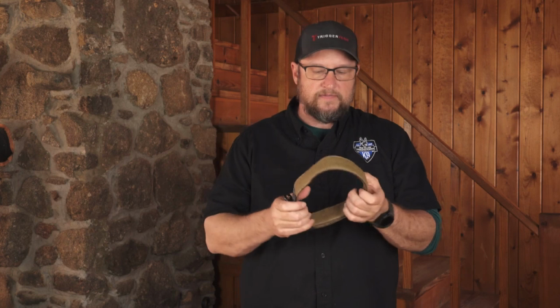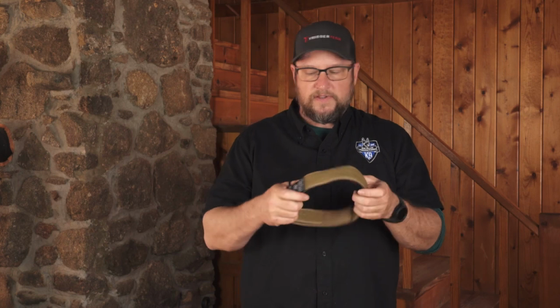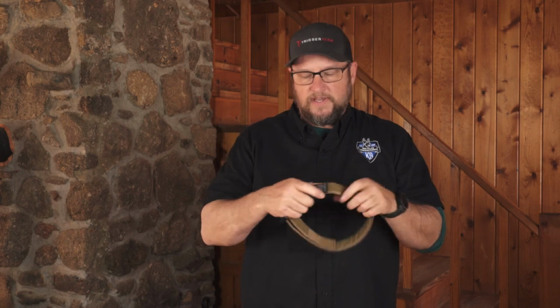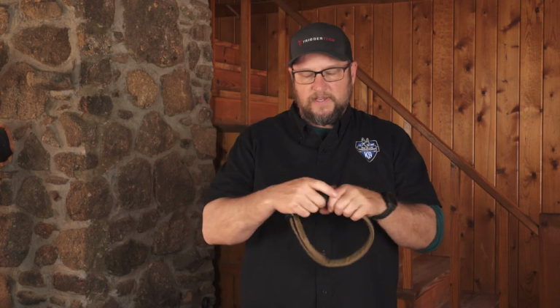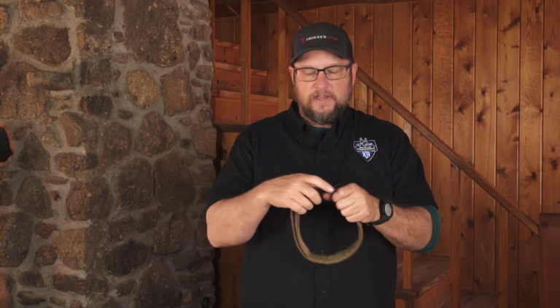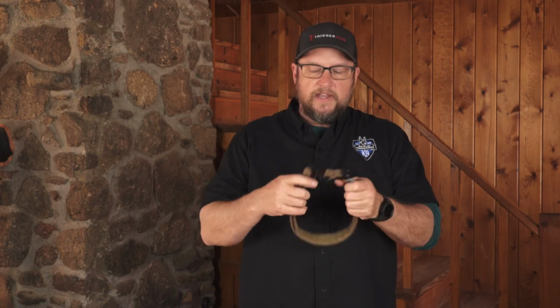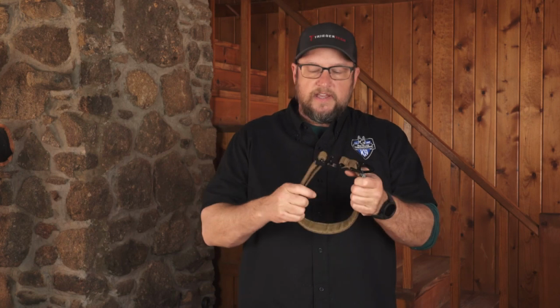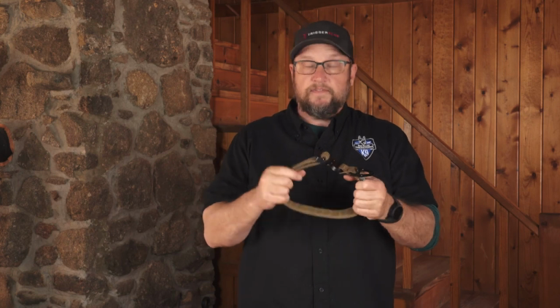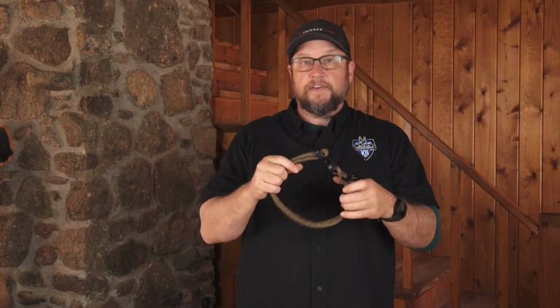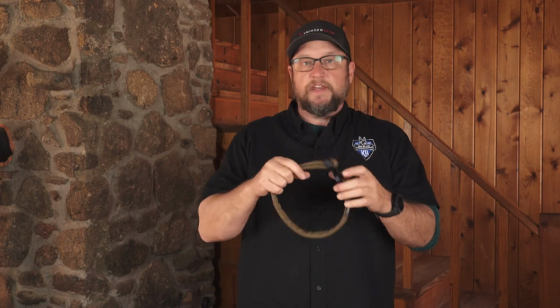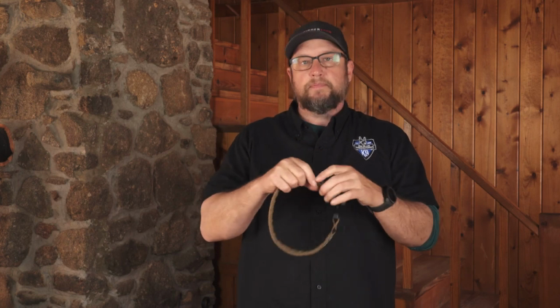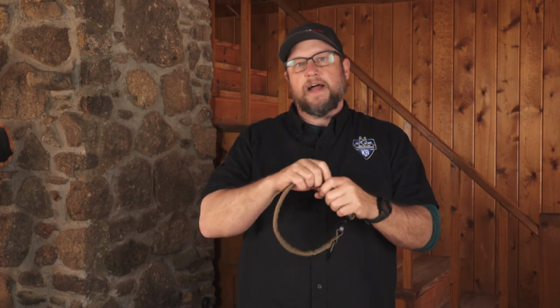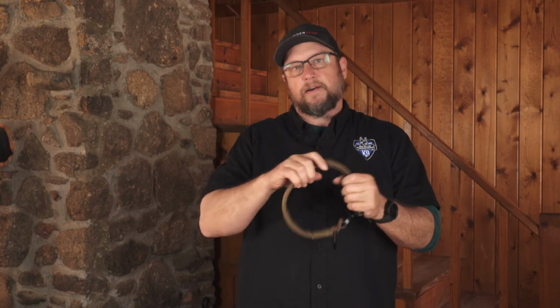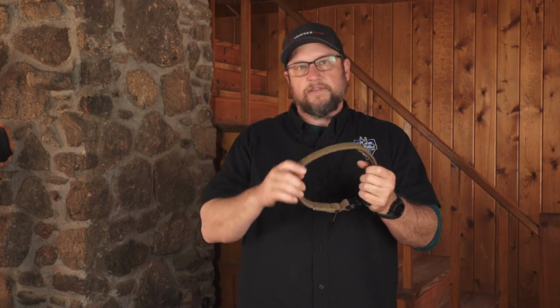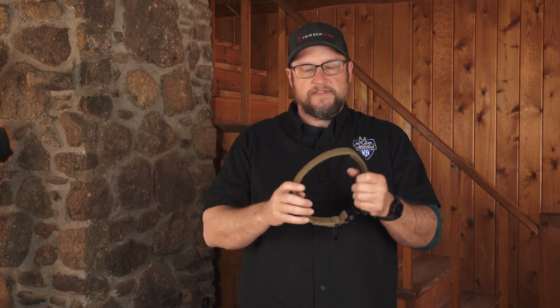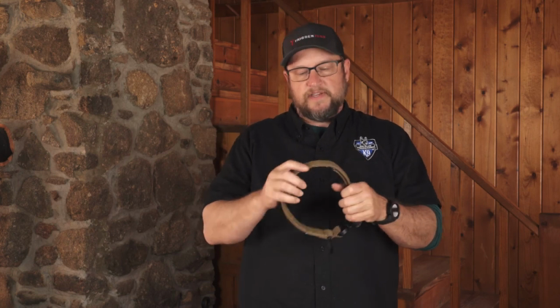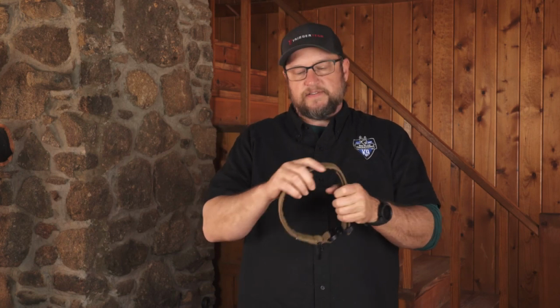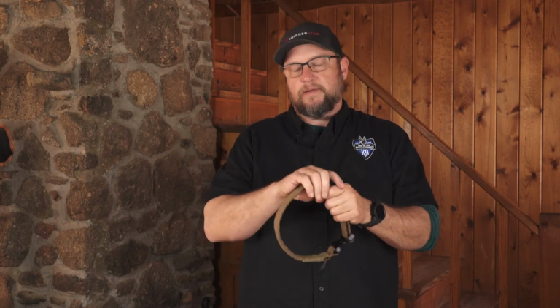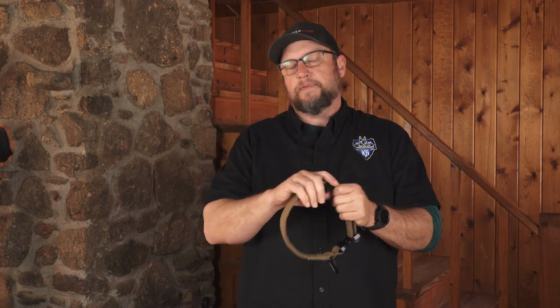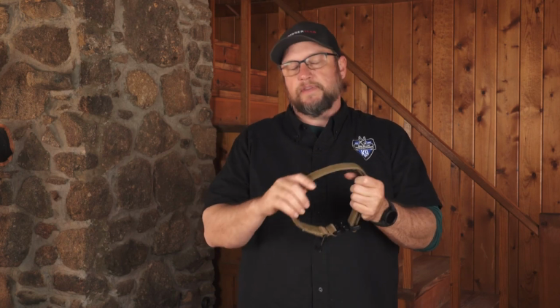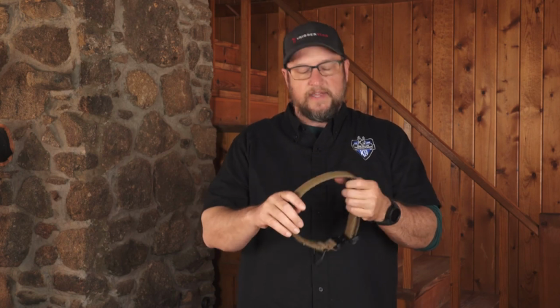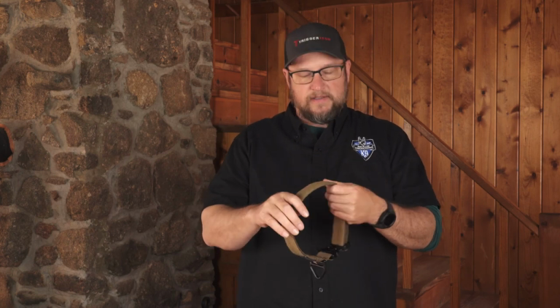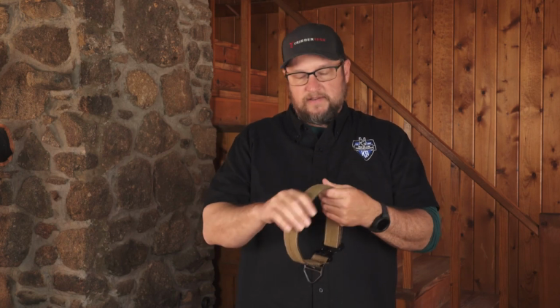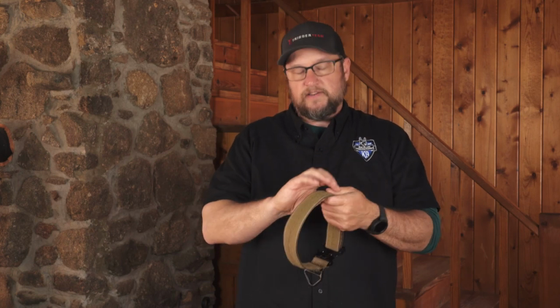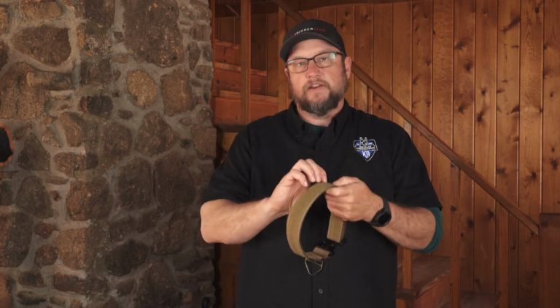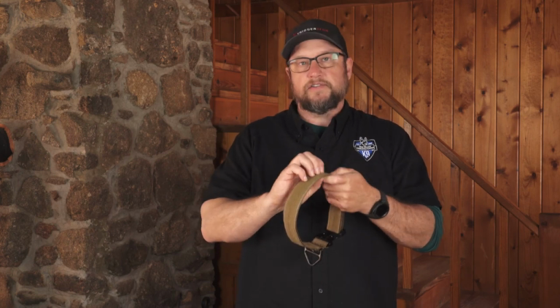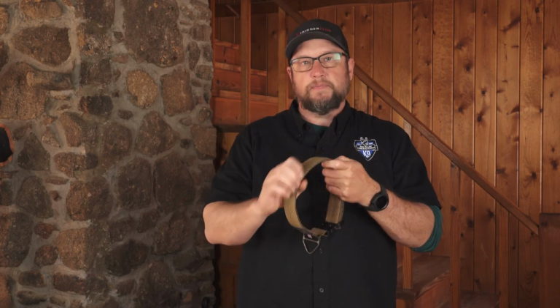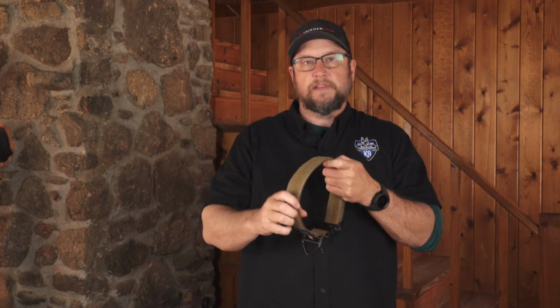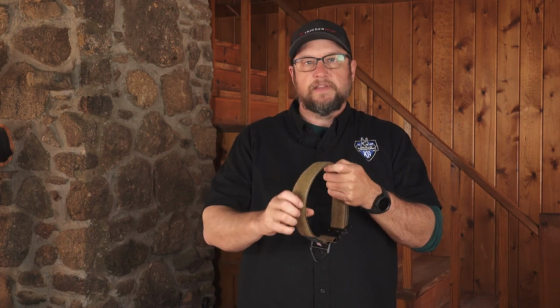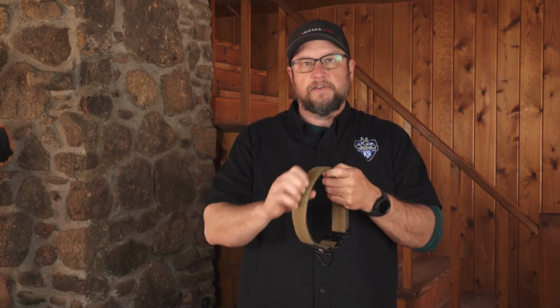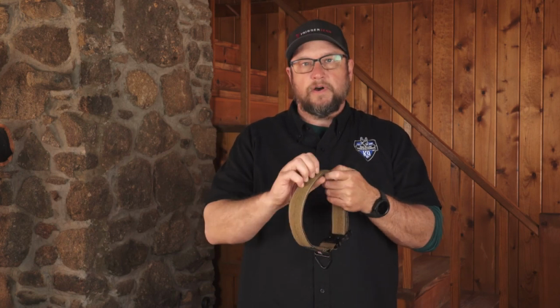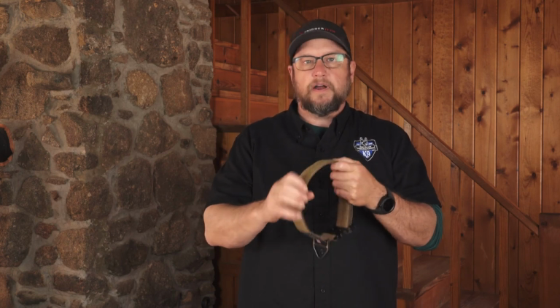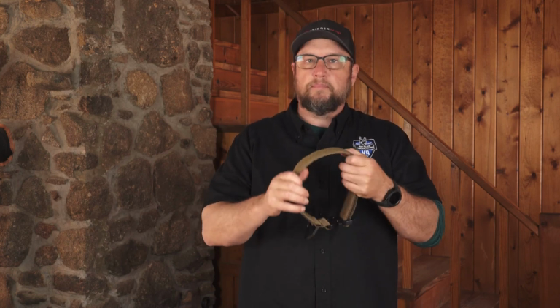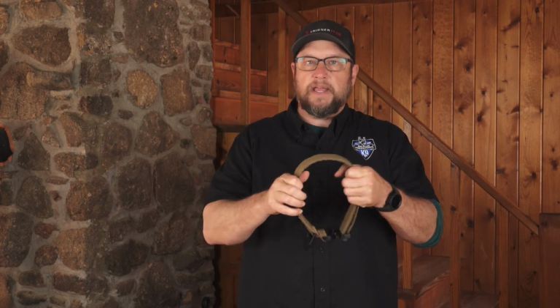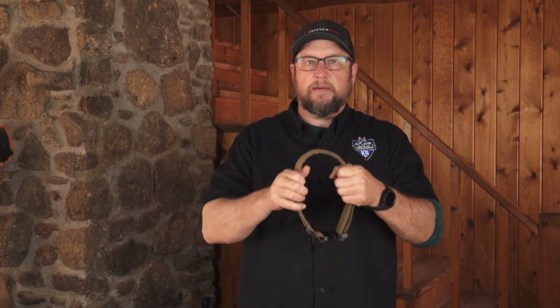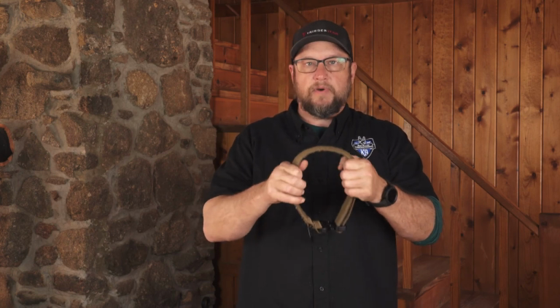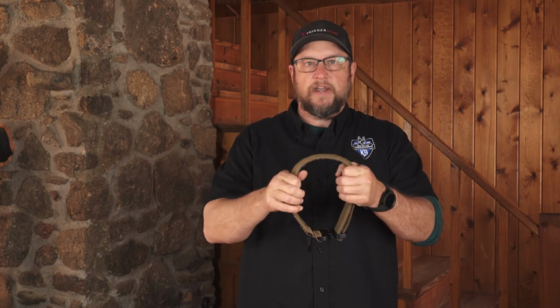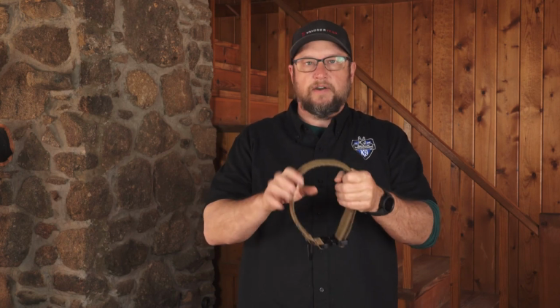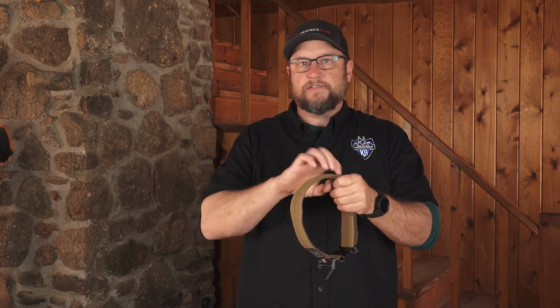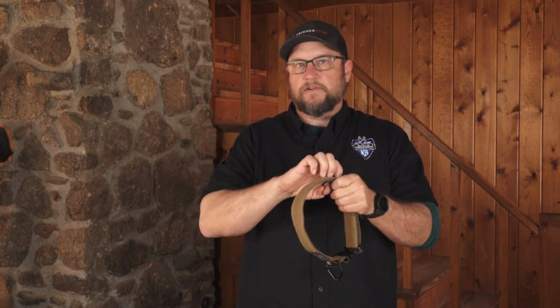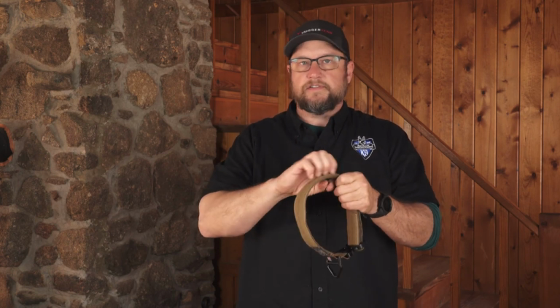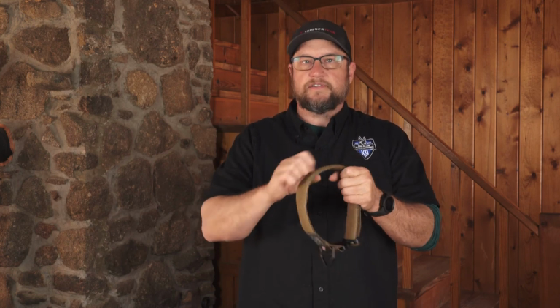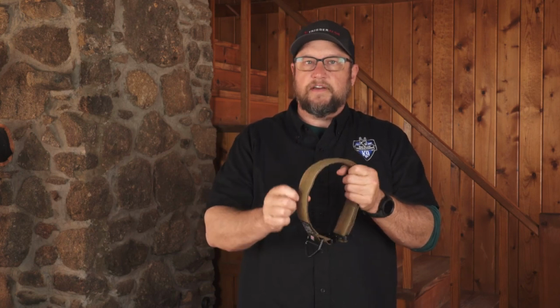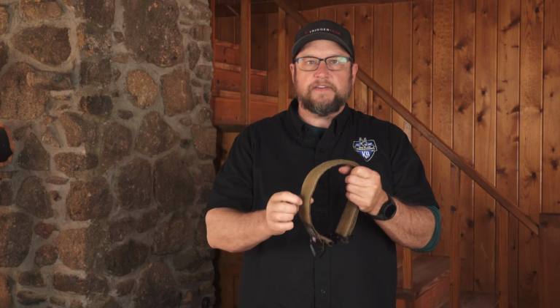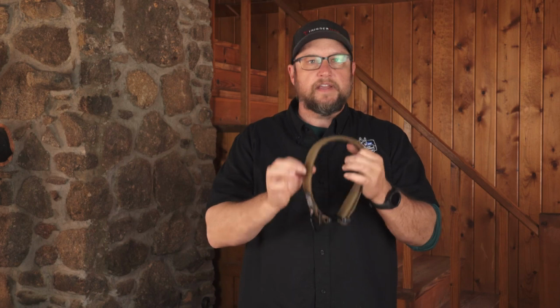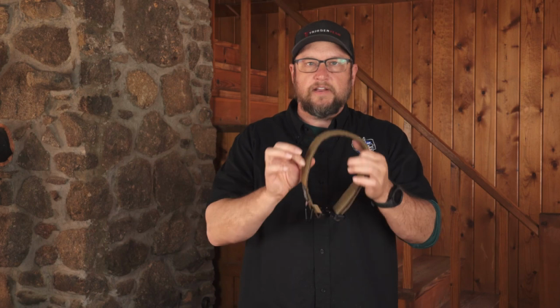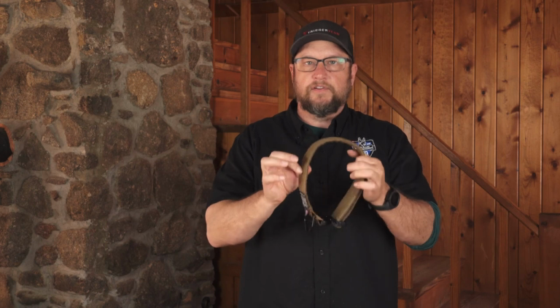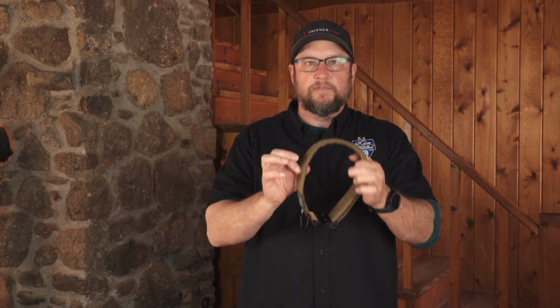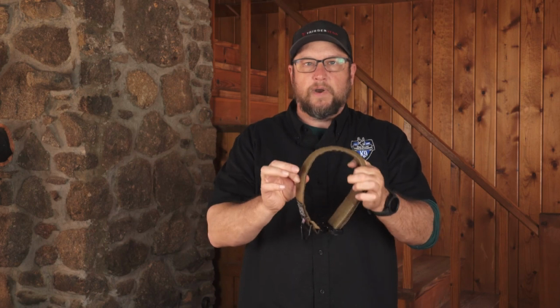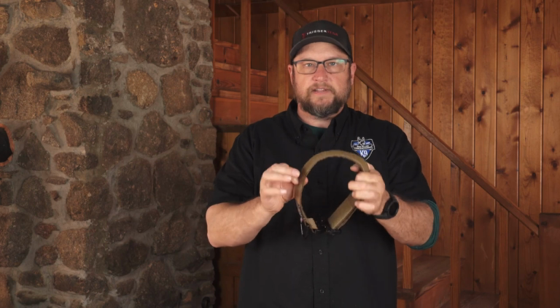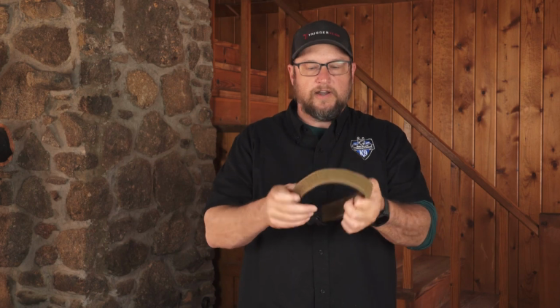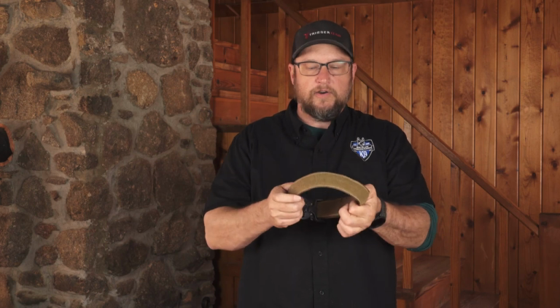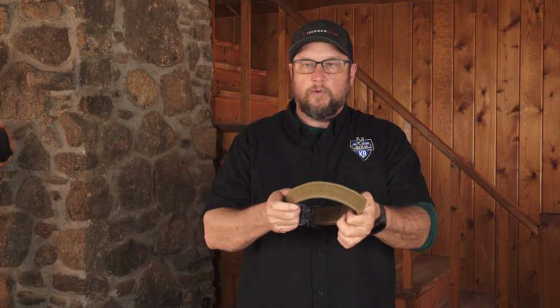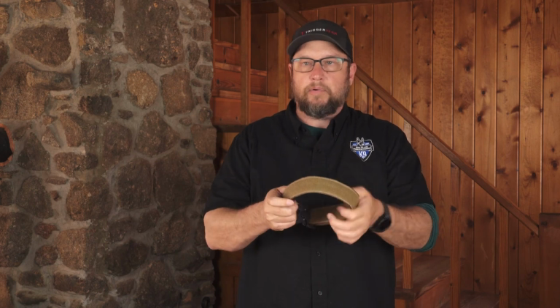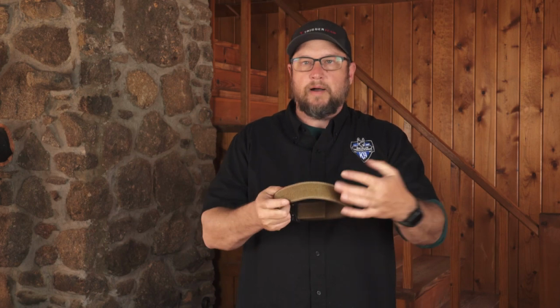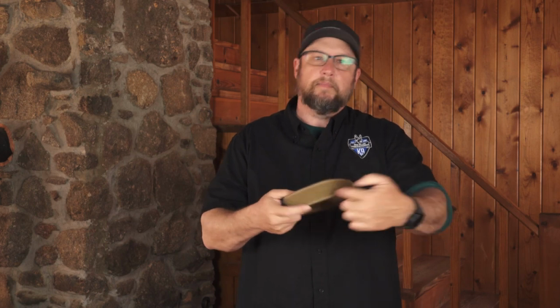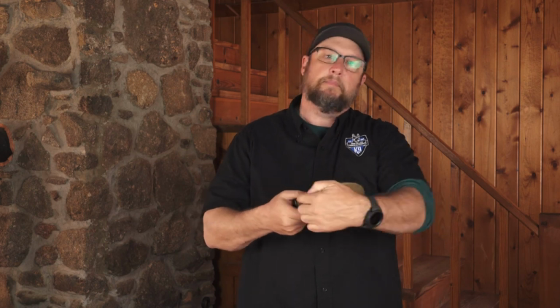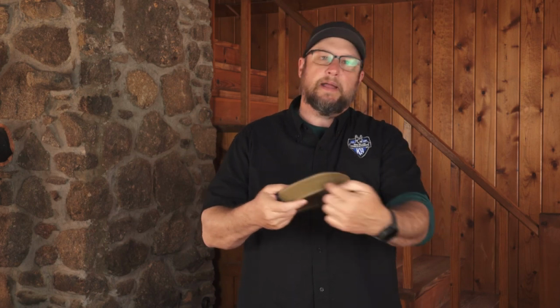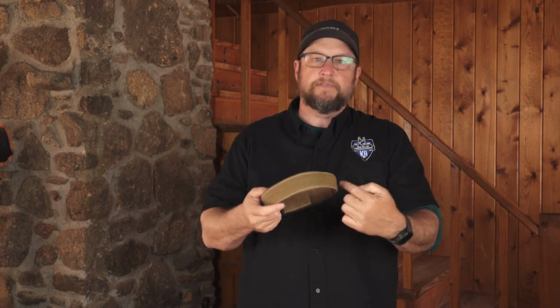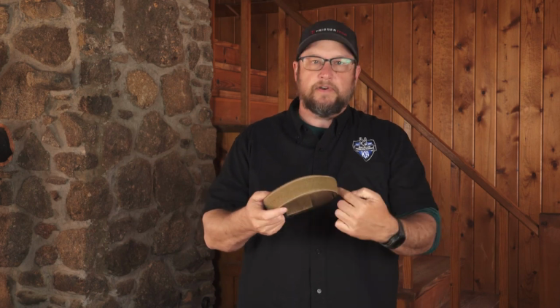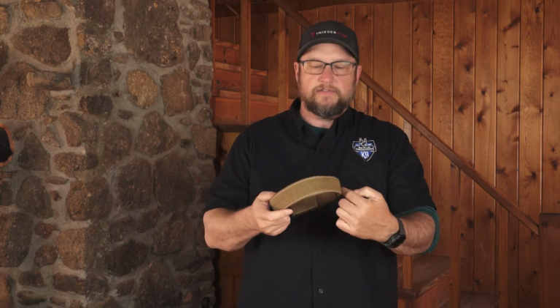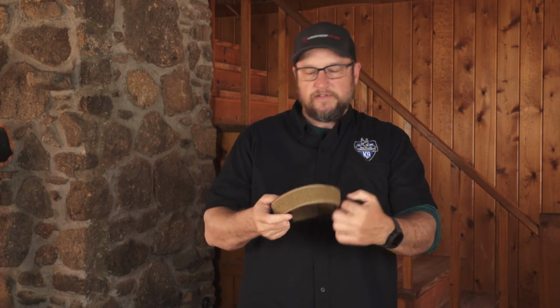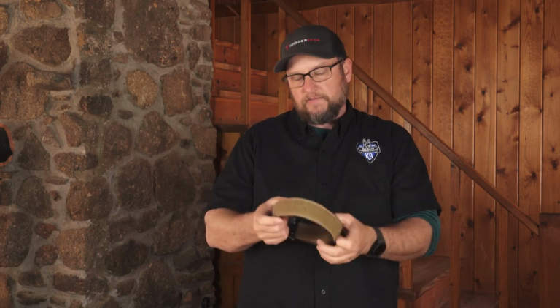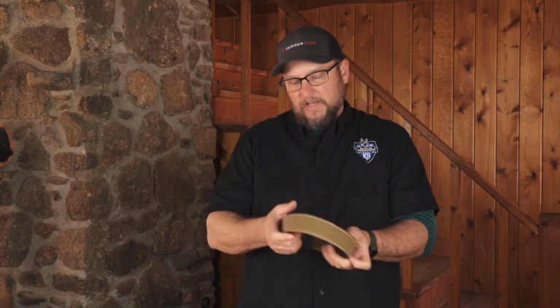So if you need a placard that says something like 'Schmedley the dog,' bam, right here. Or 'Sergeant Snuffy,' it goes right there, no problem — Sergeant Snuffy.